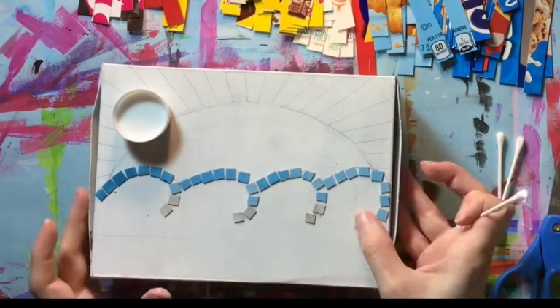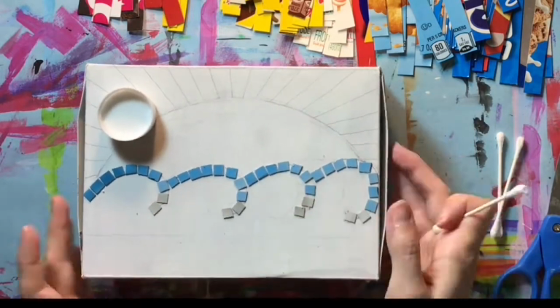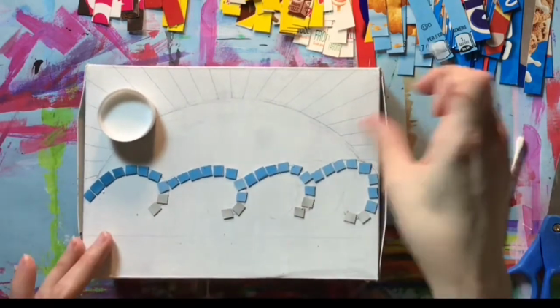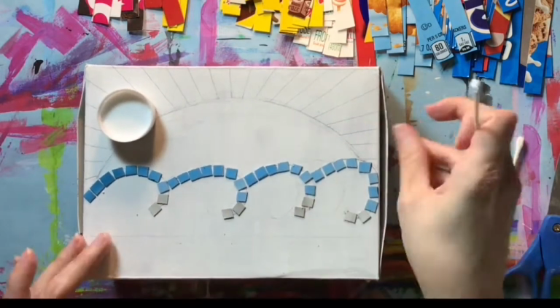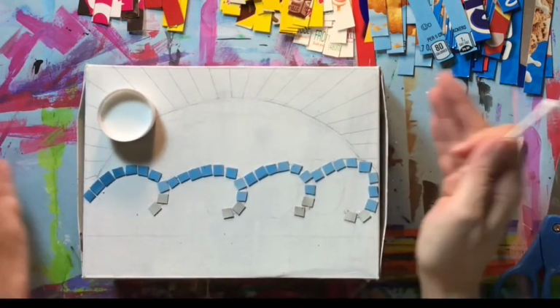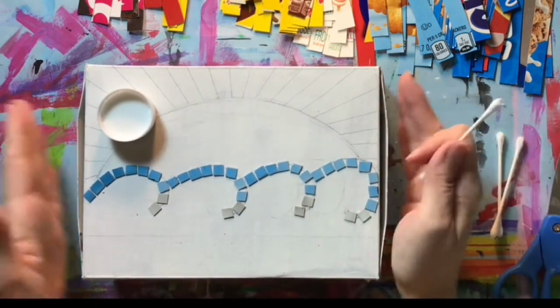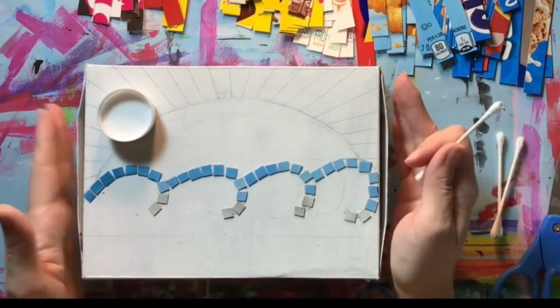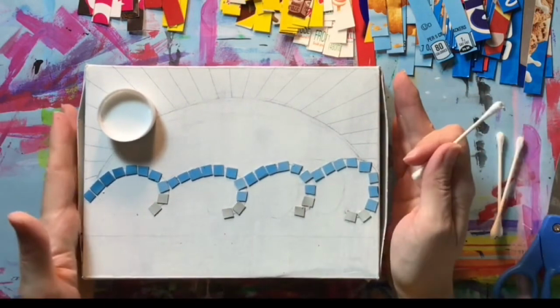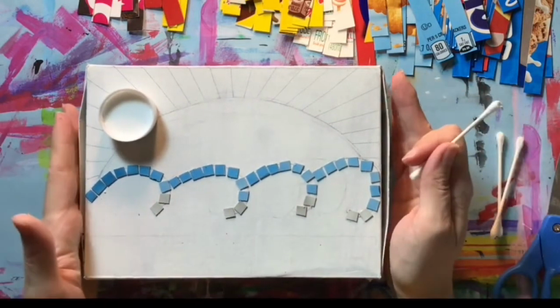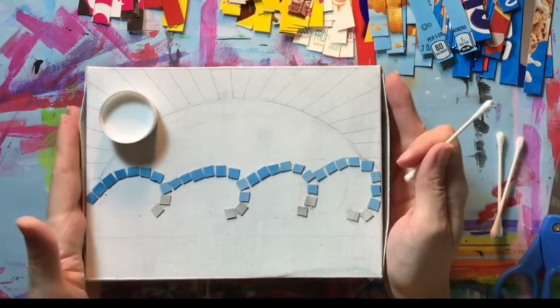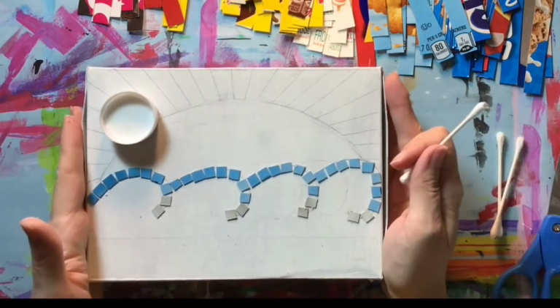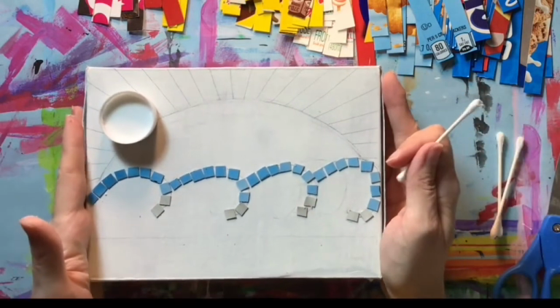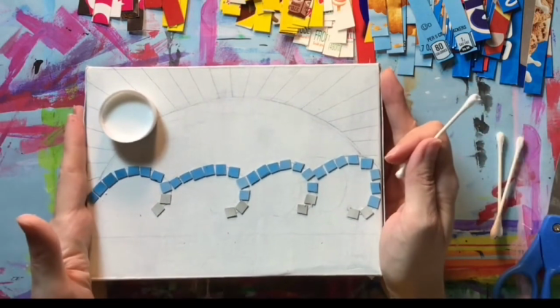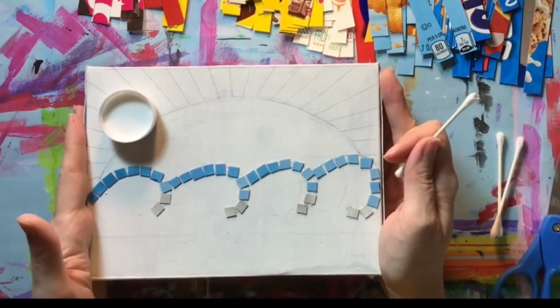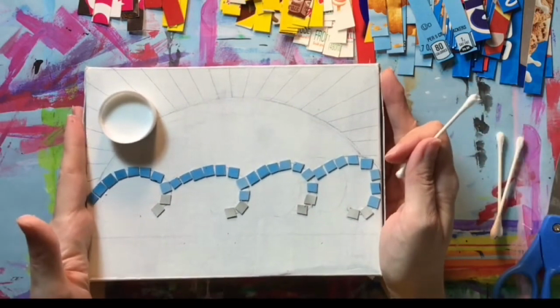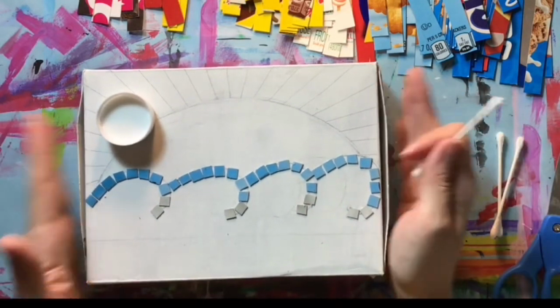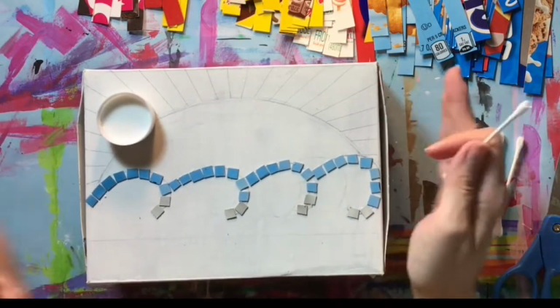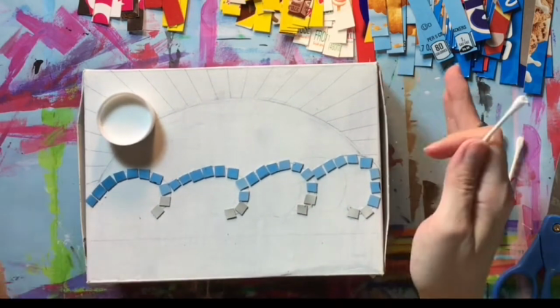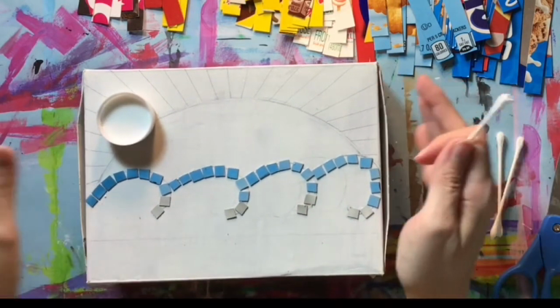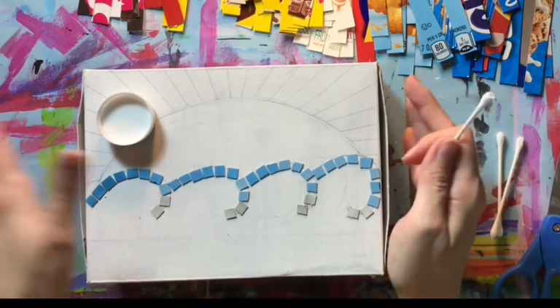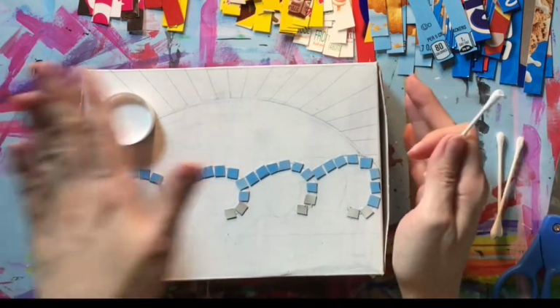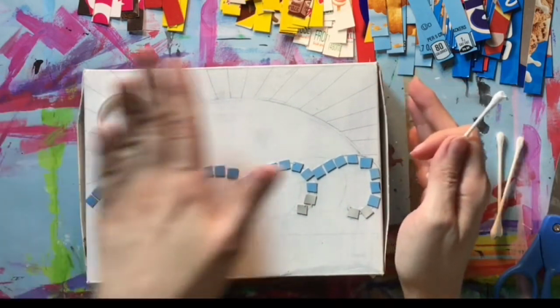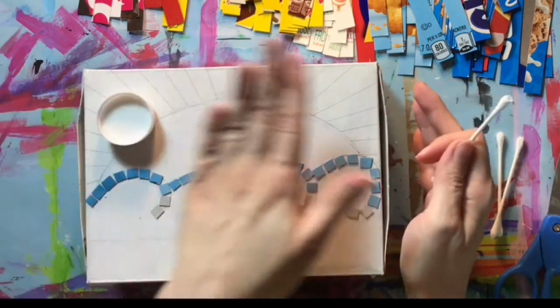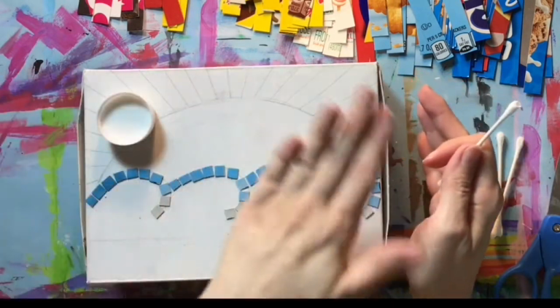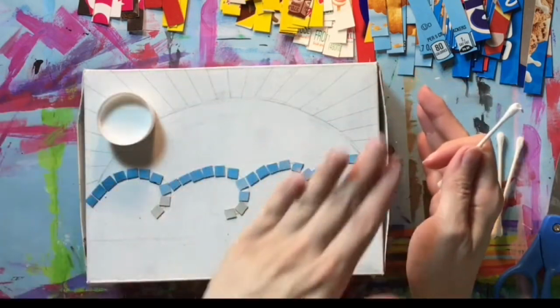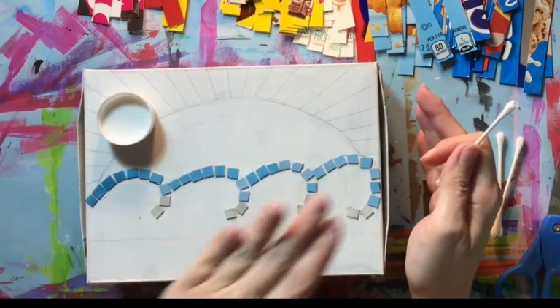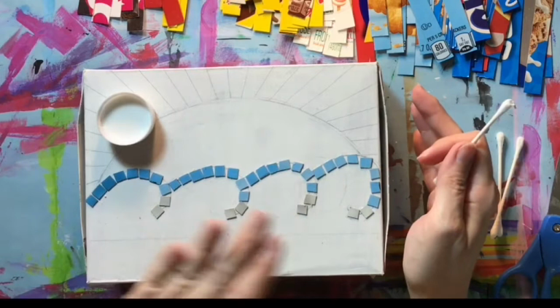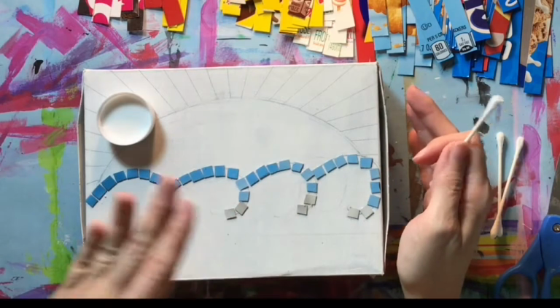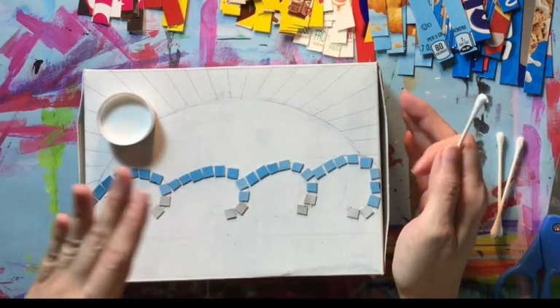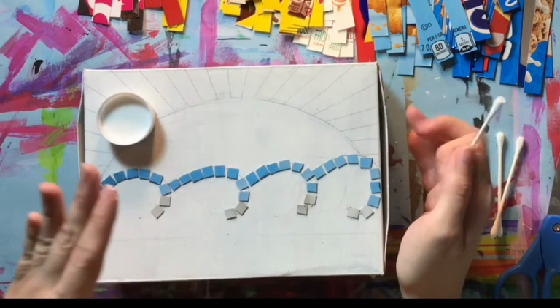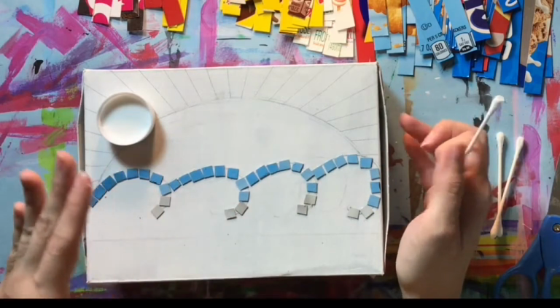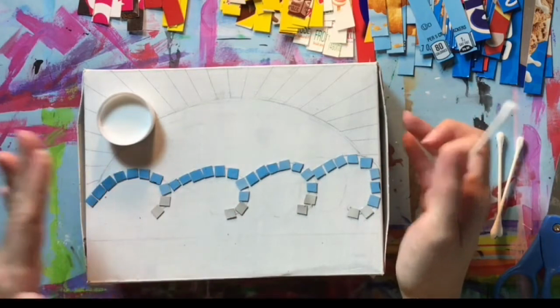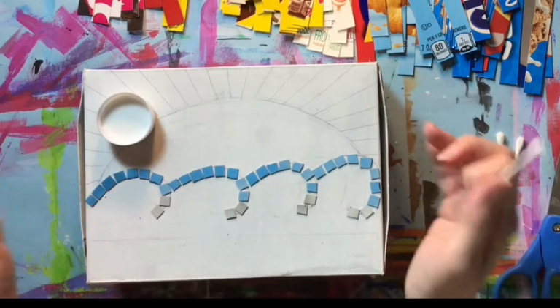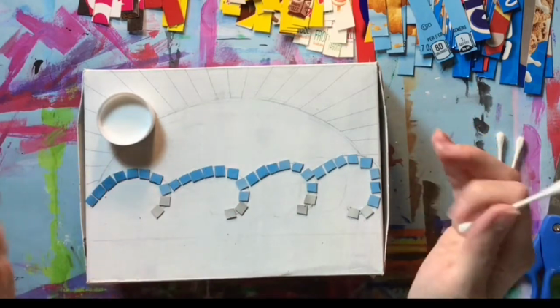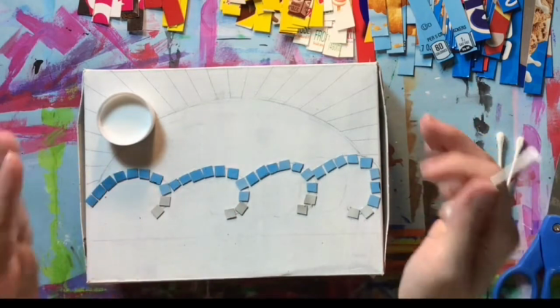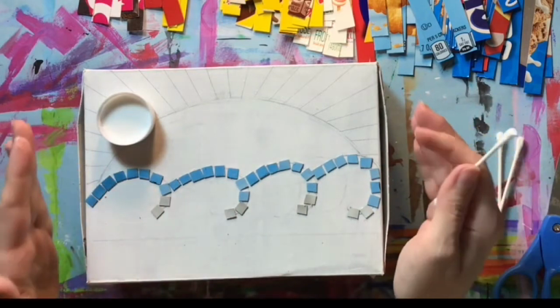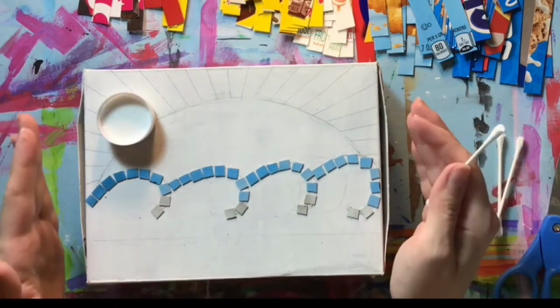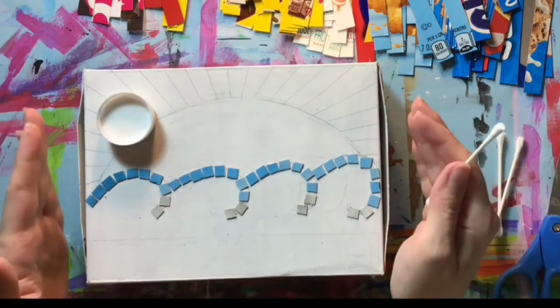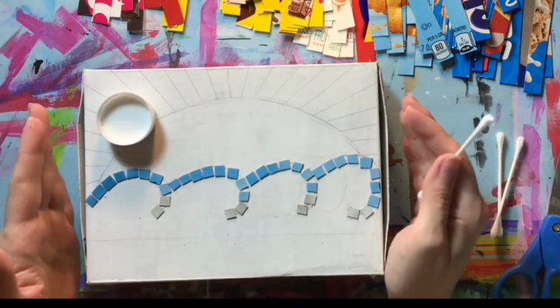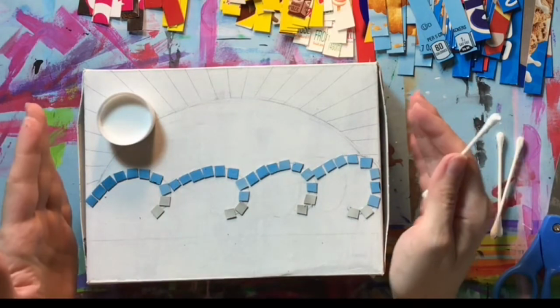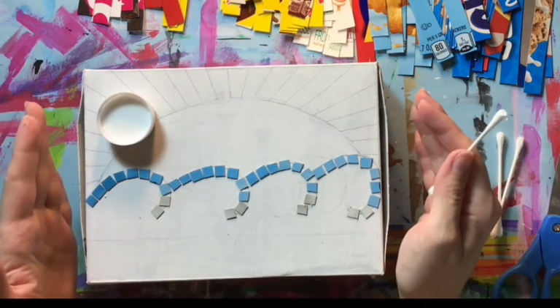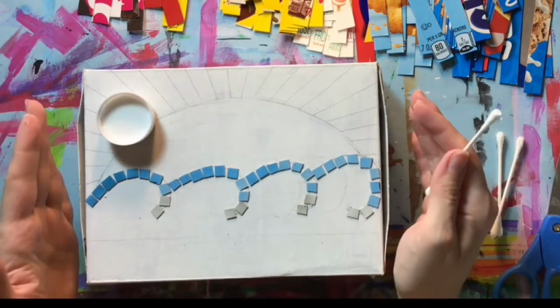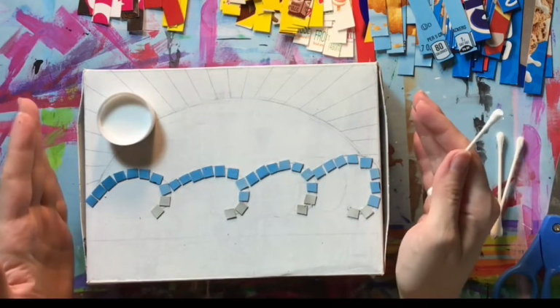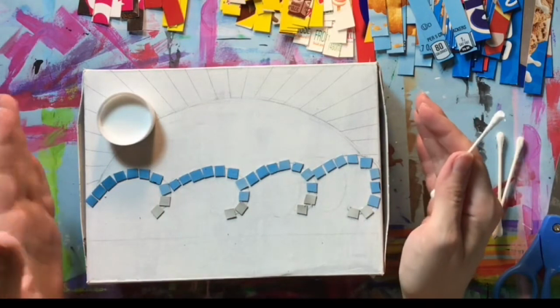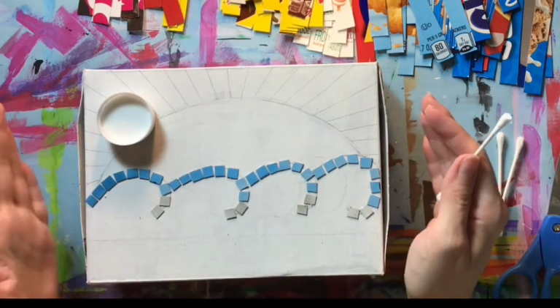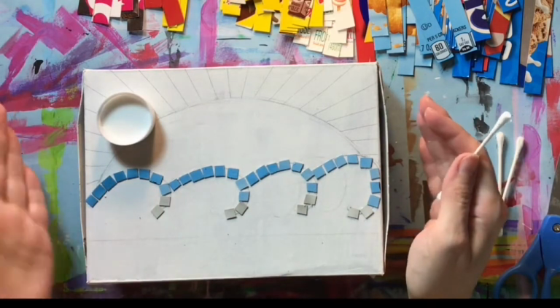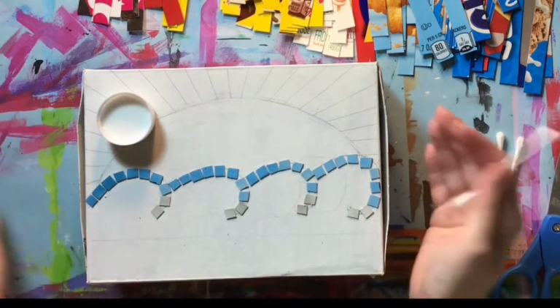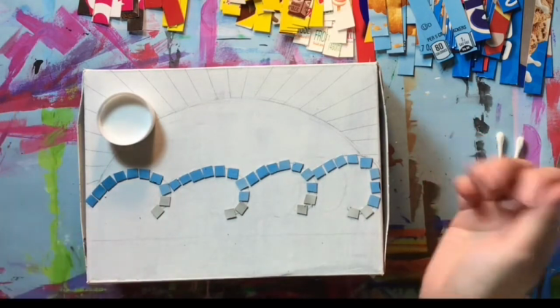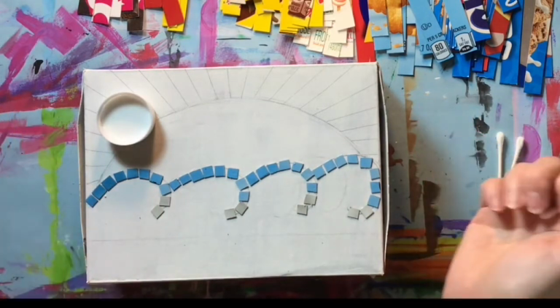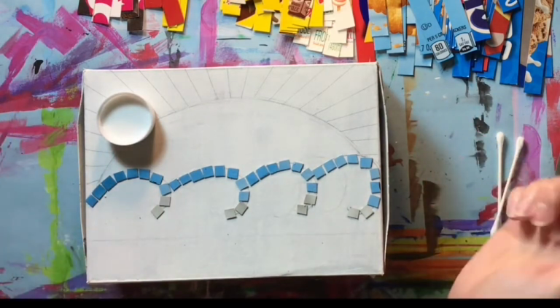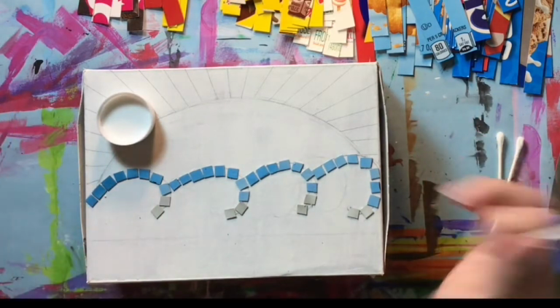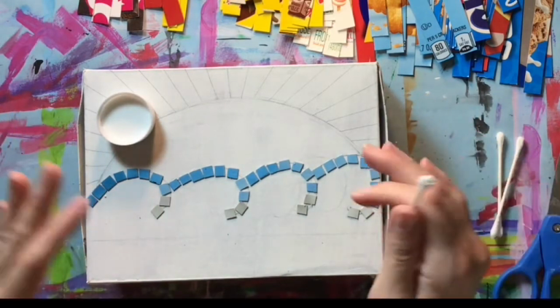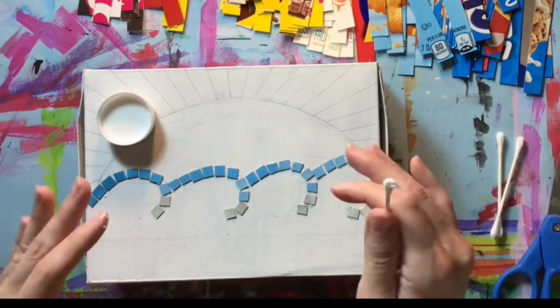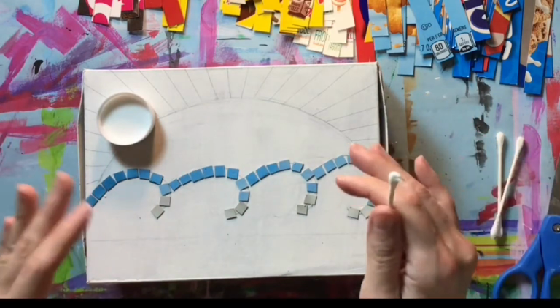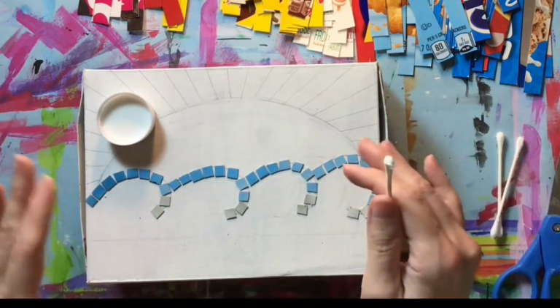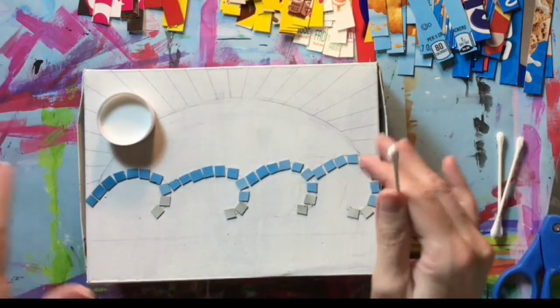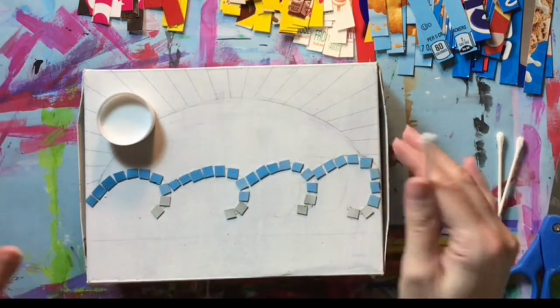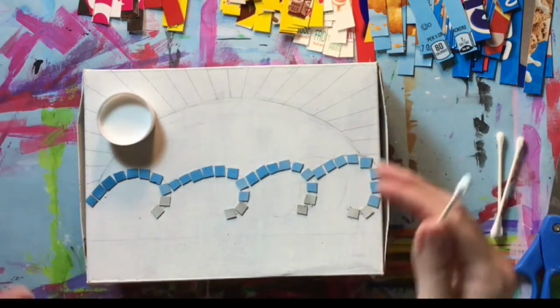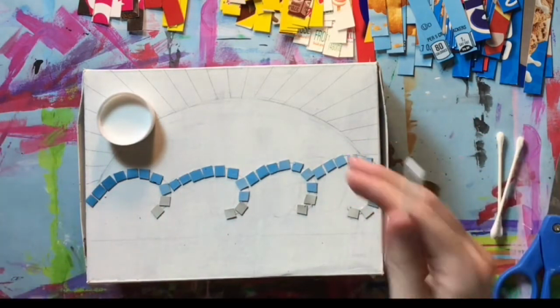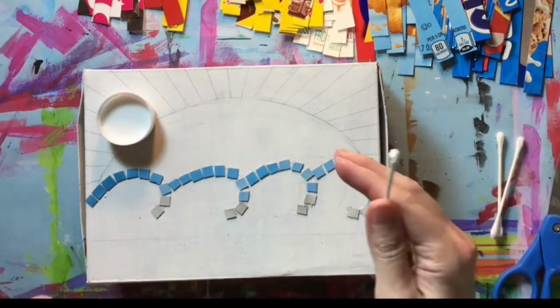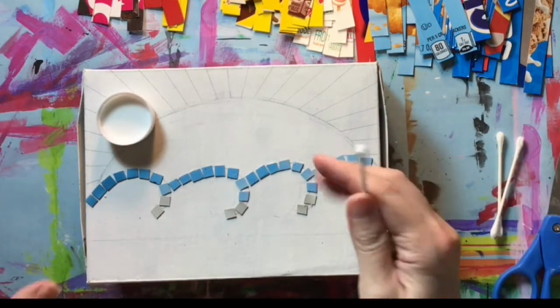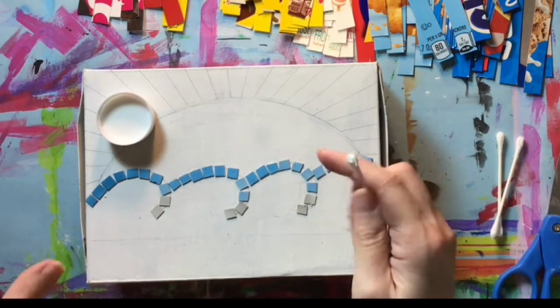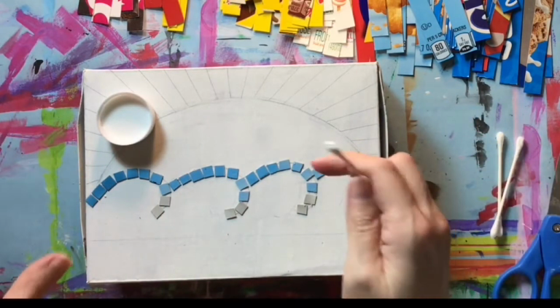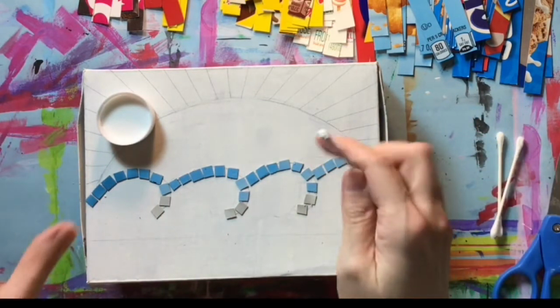It's a very slow process to complete the entire design carefully and precisely. I'll check back in when it's complete.